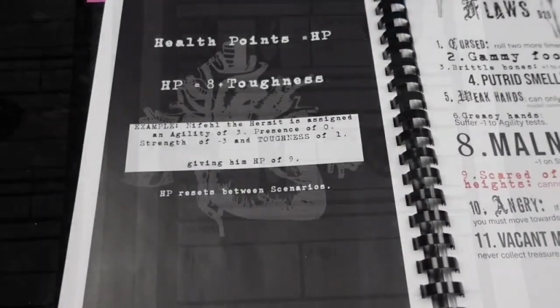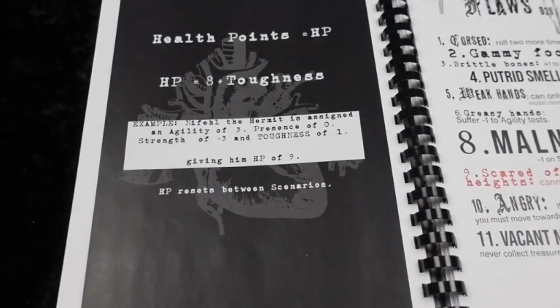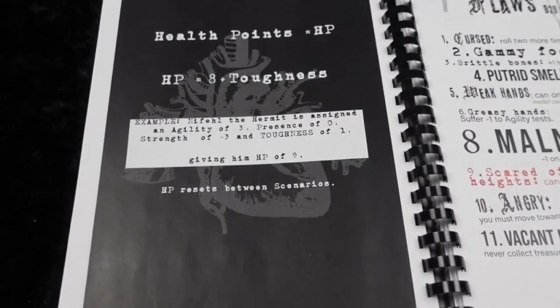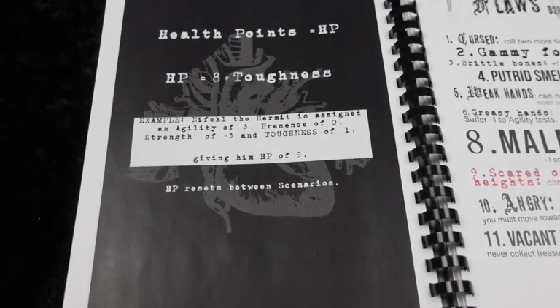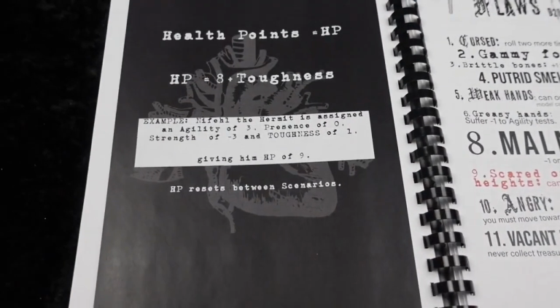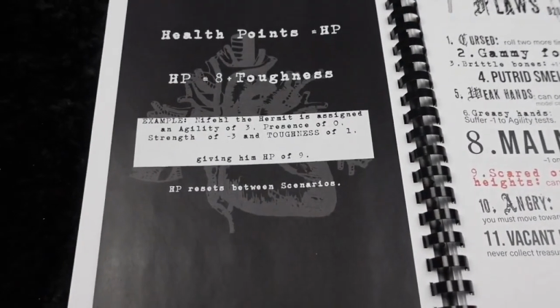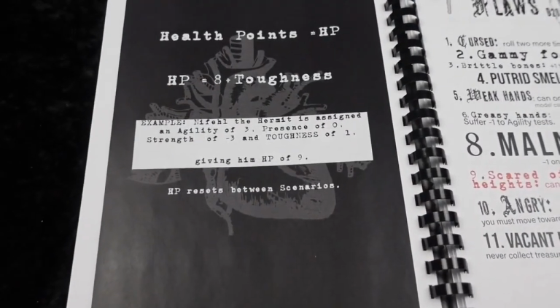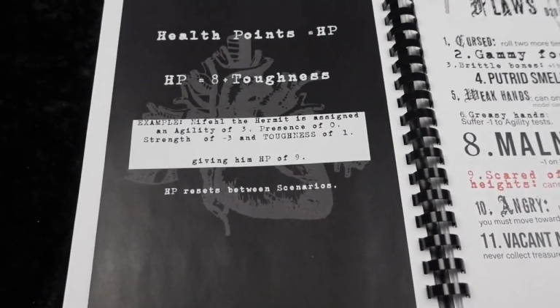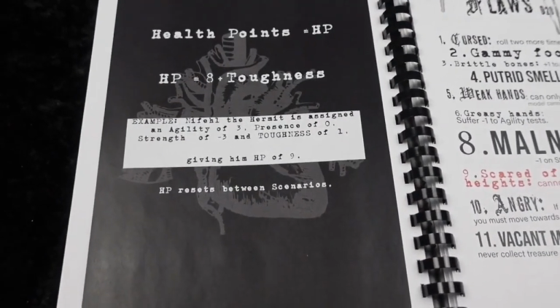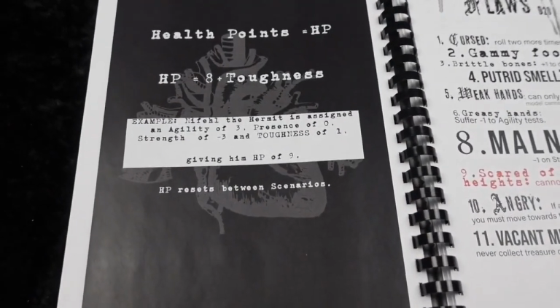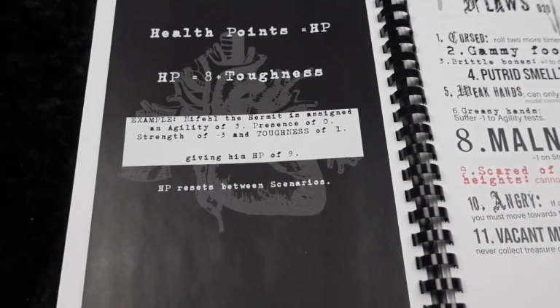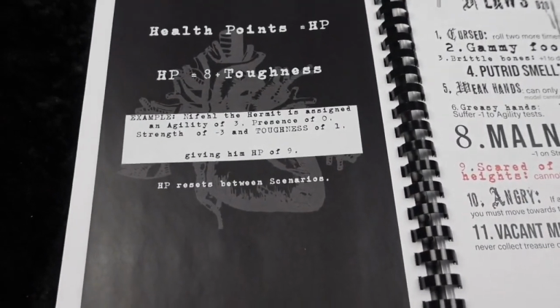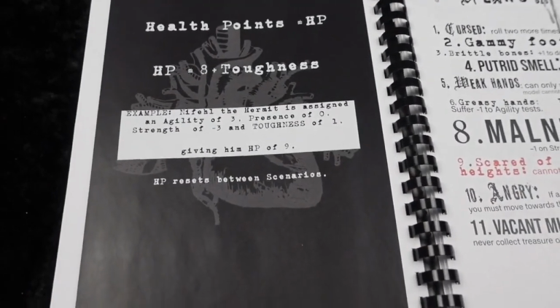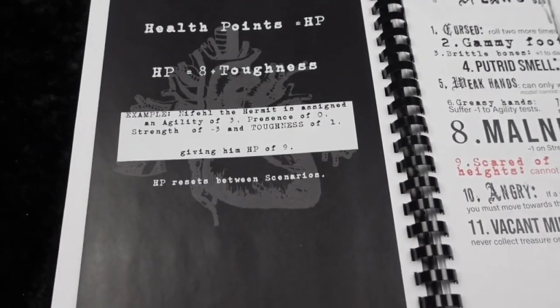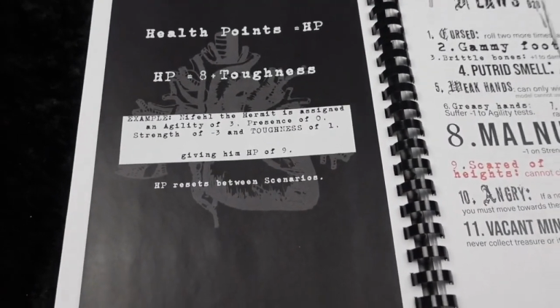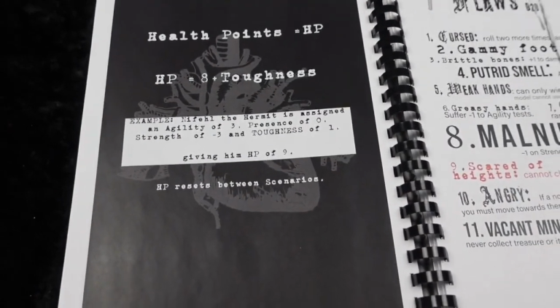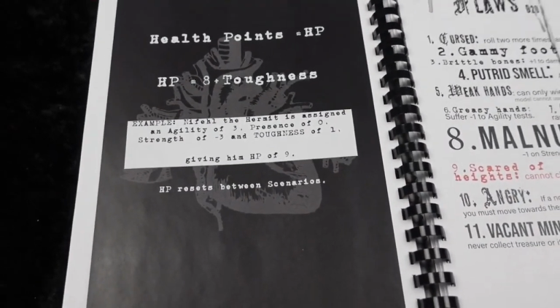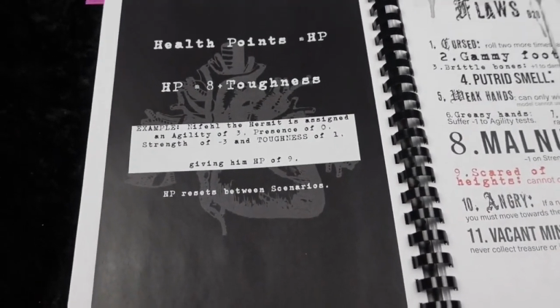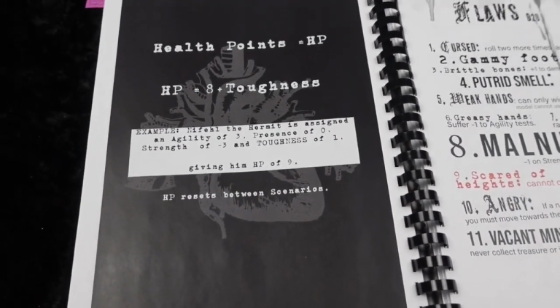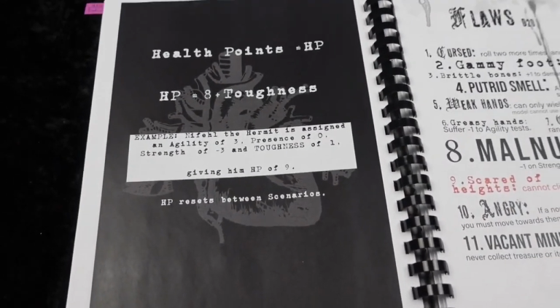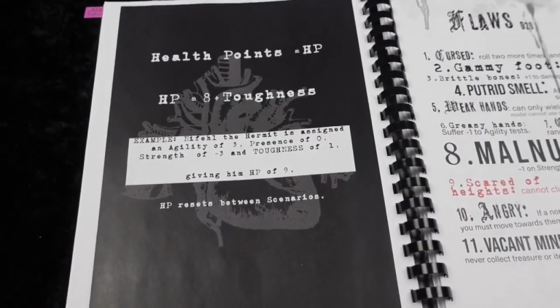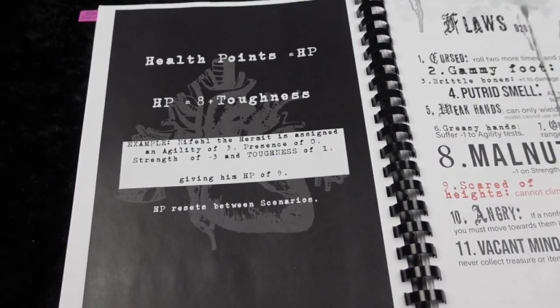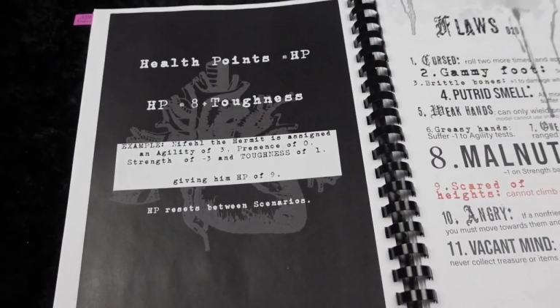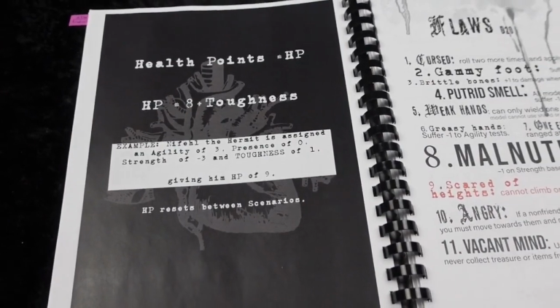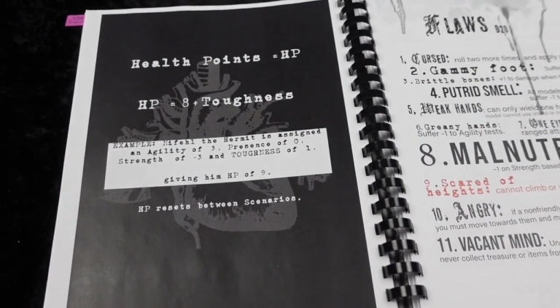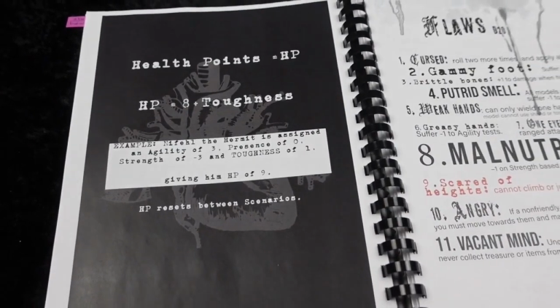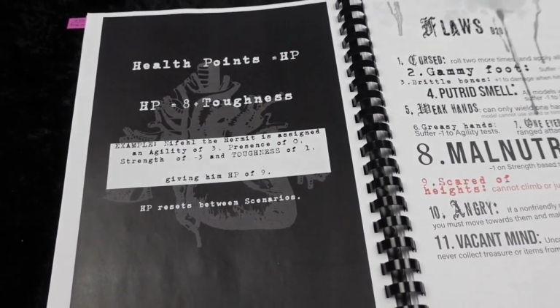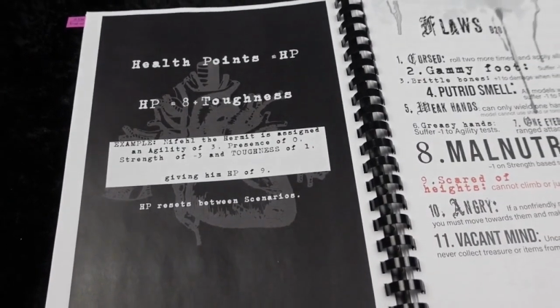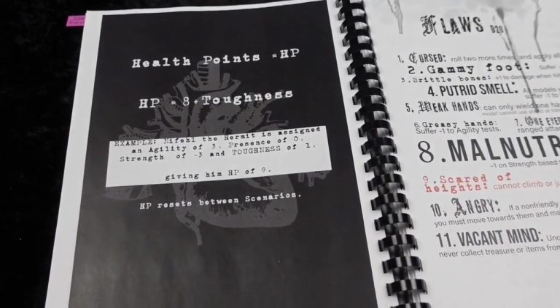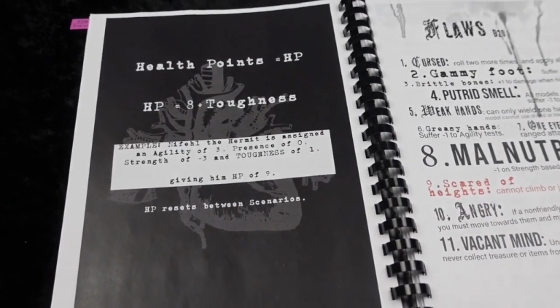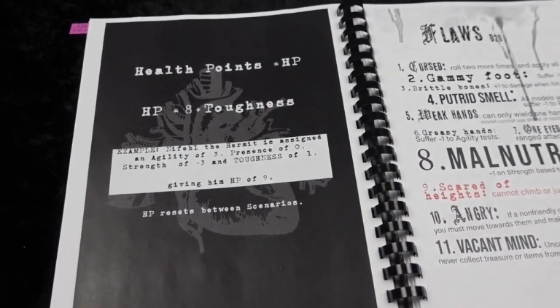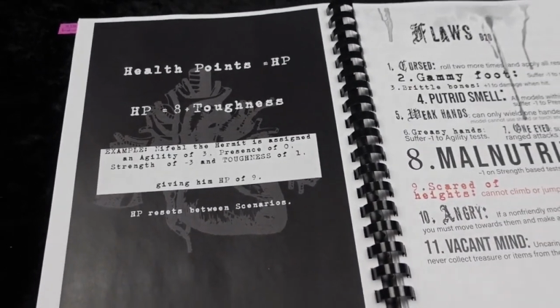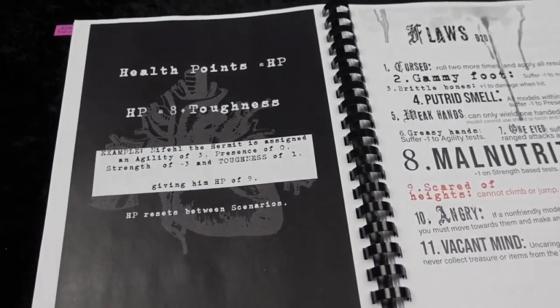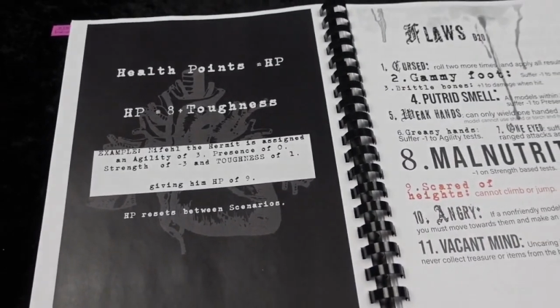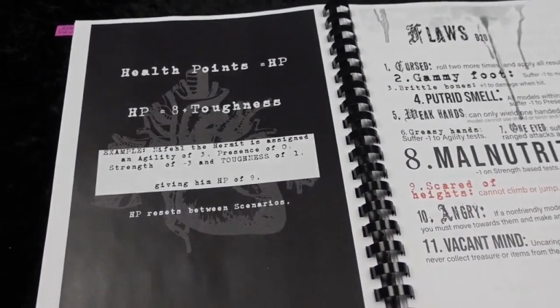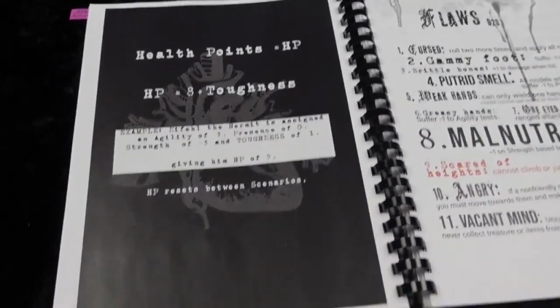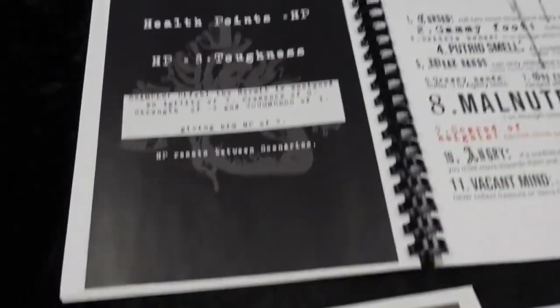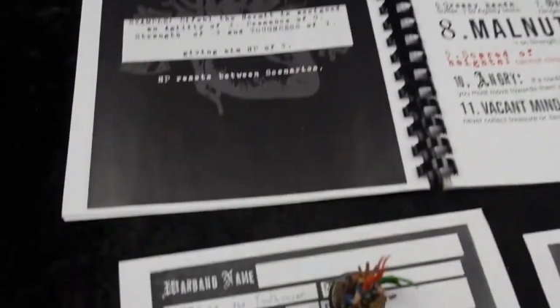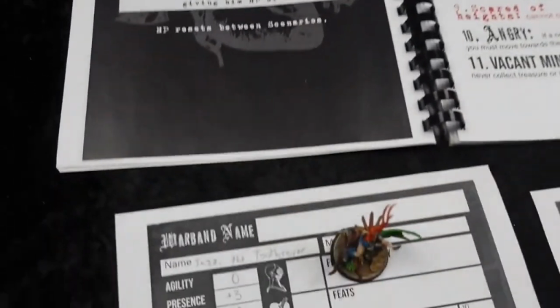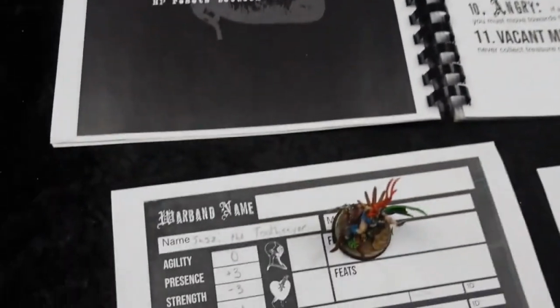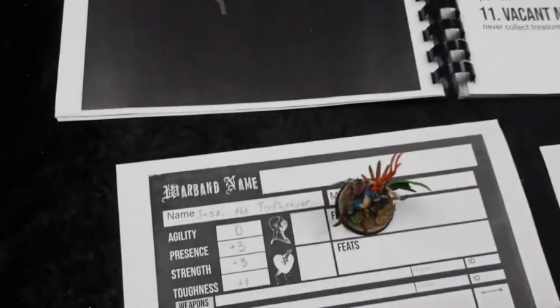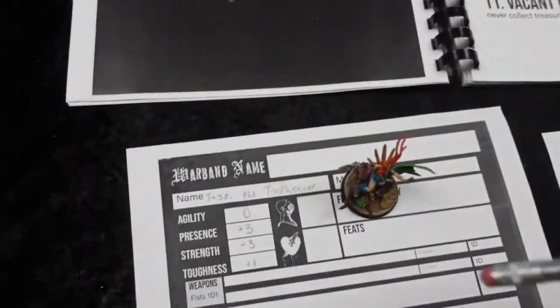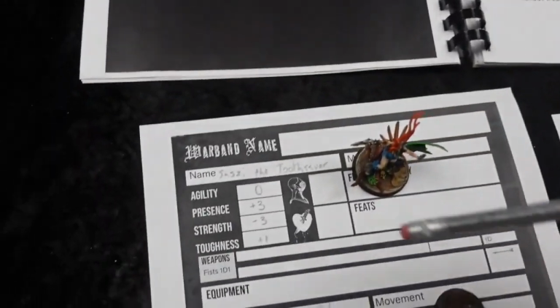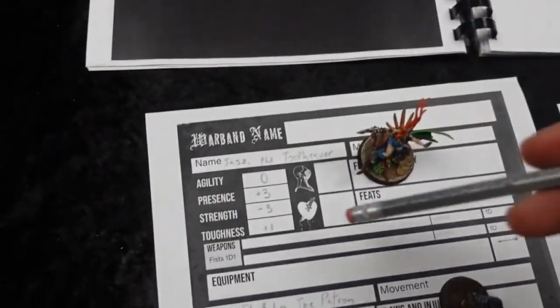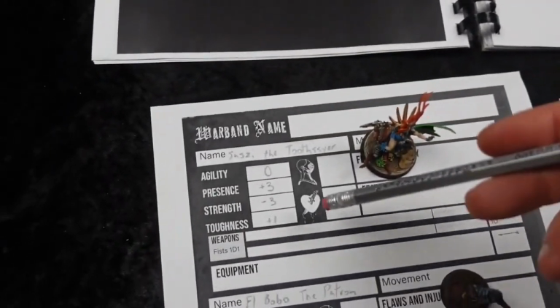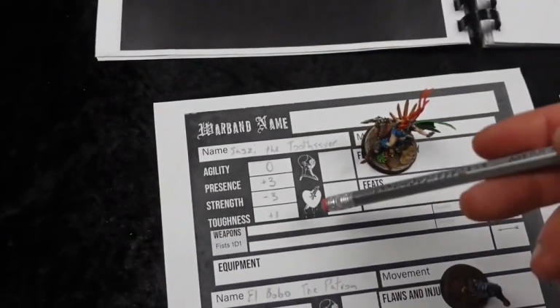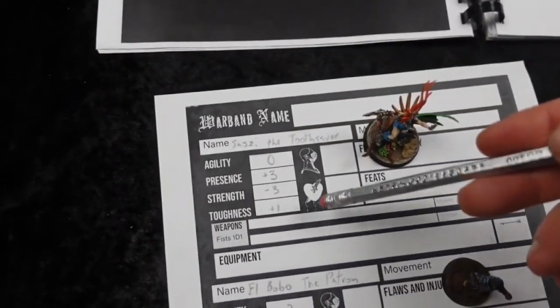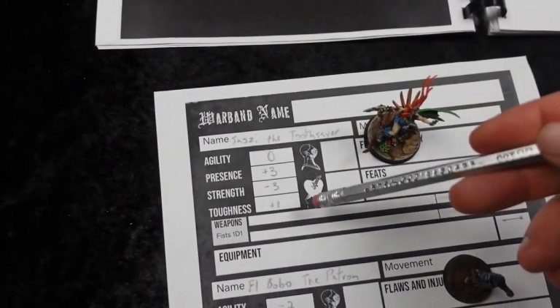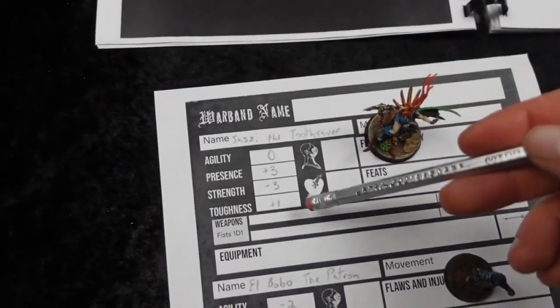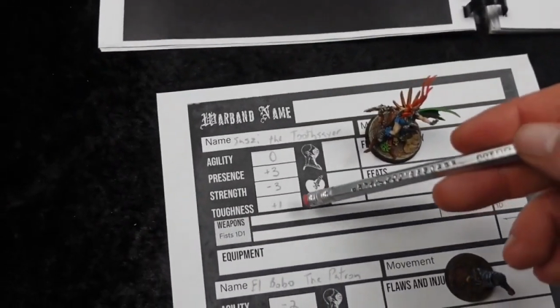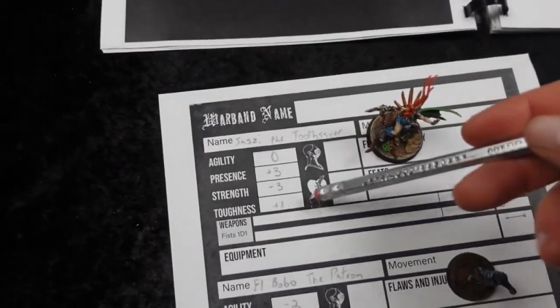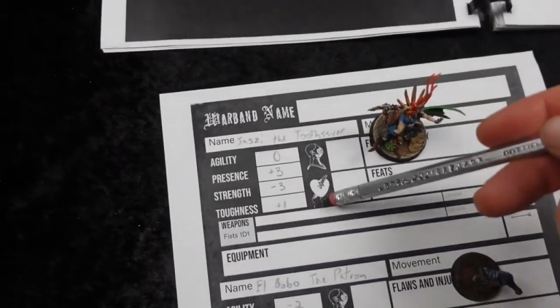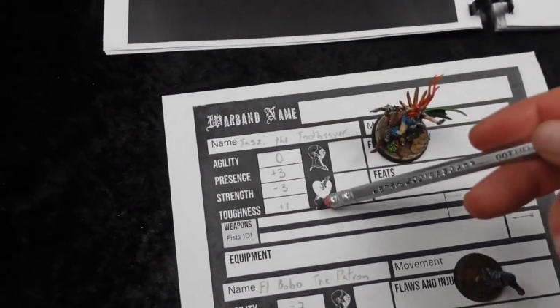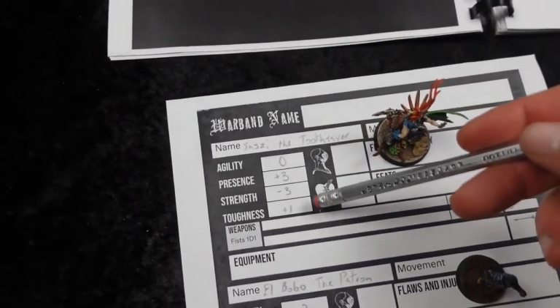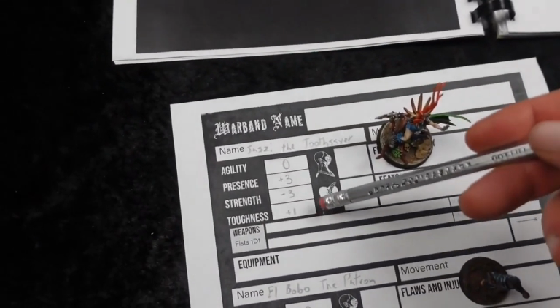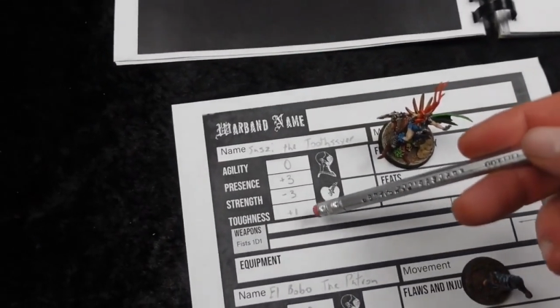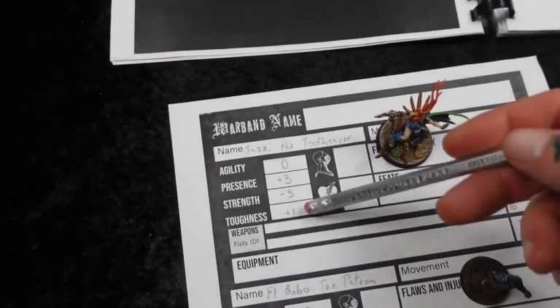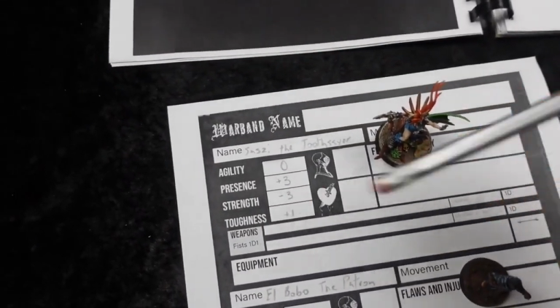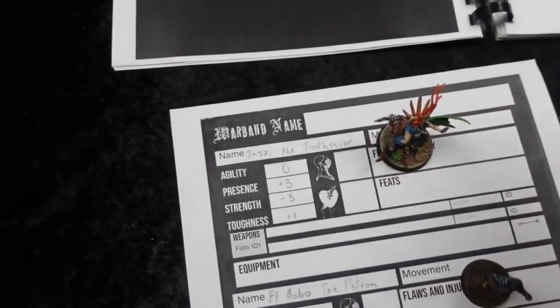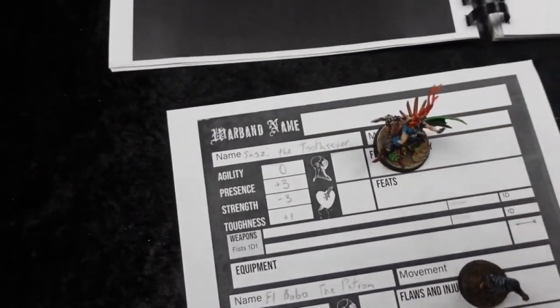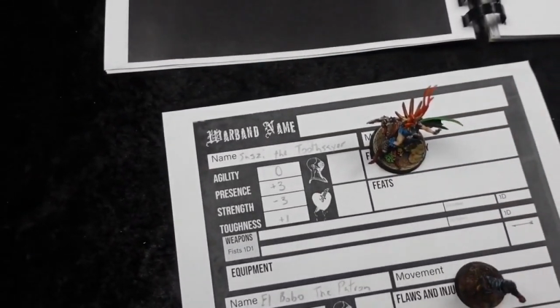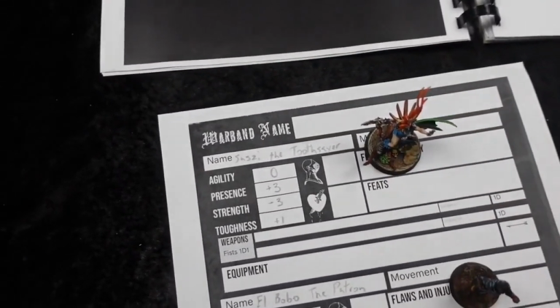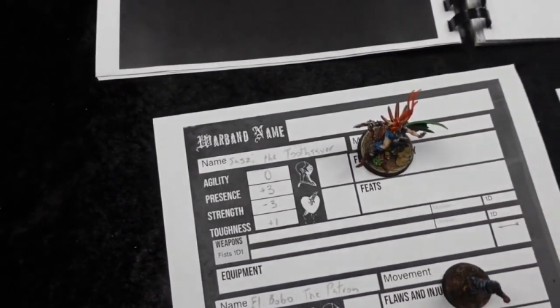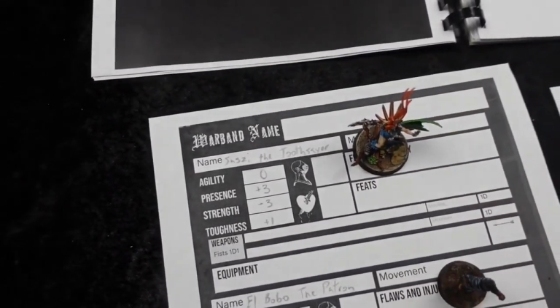Your HP is eight plus your Toughness. So for Susie, for example, her HP would be nine.